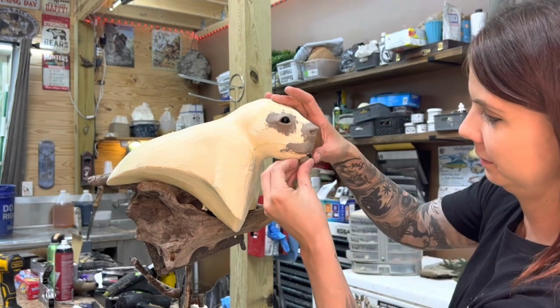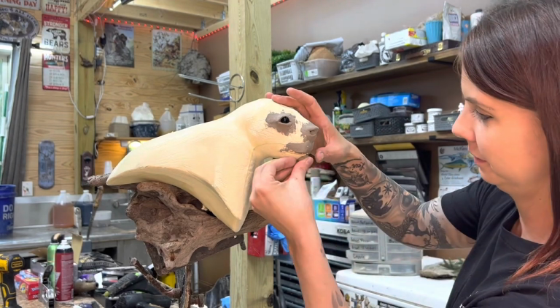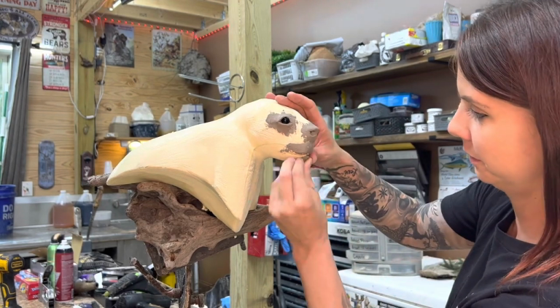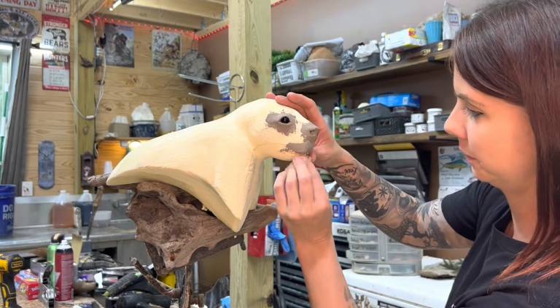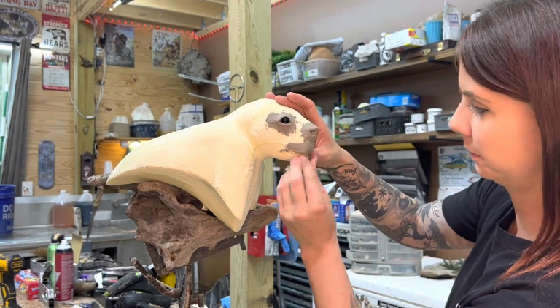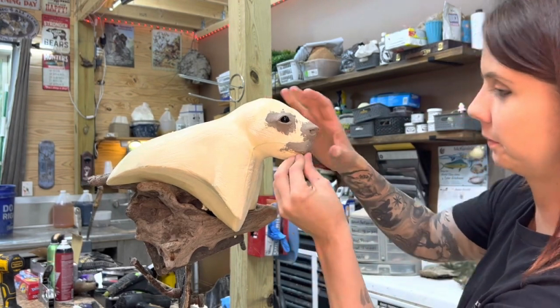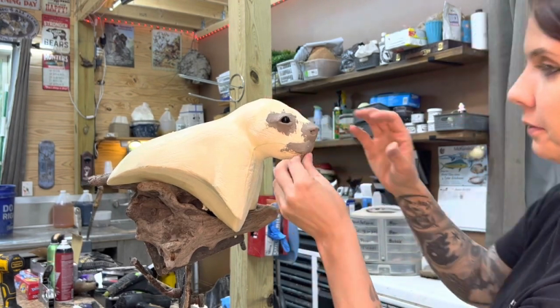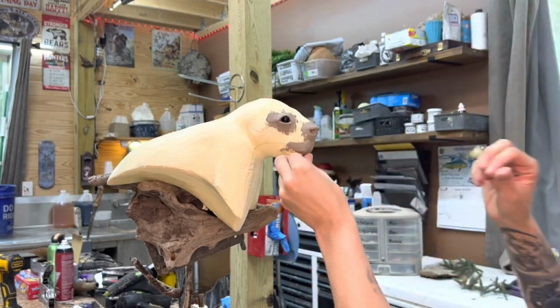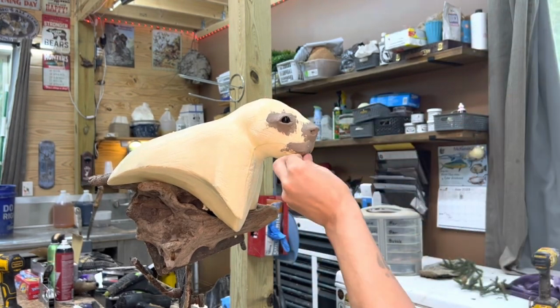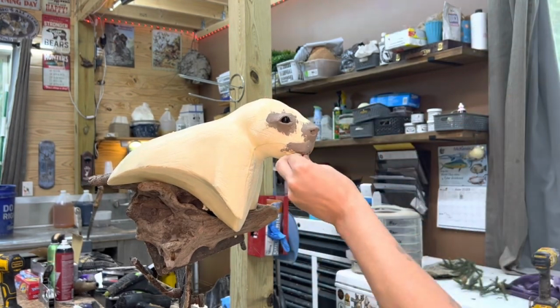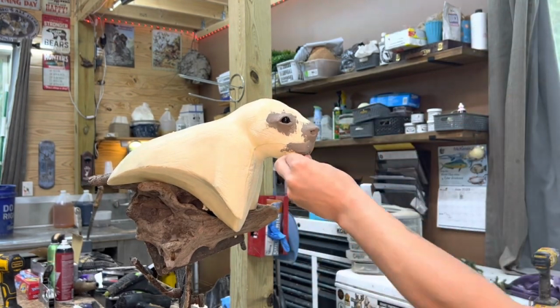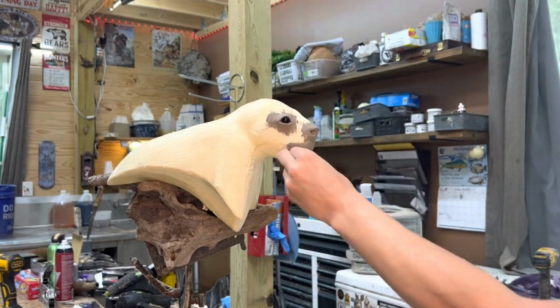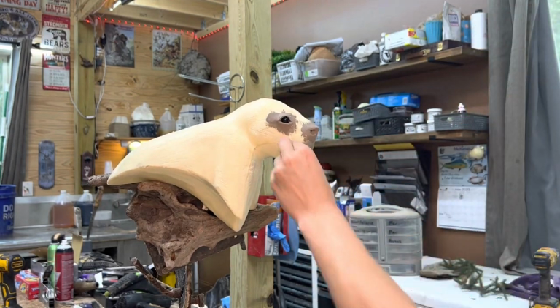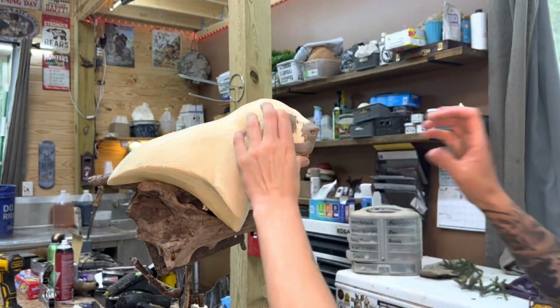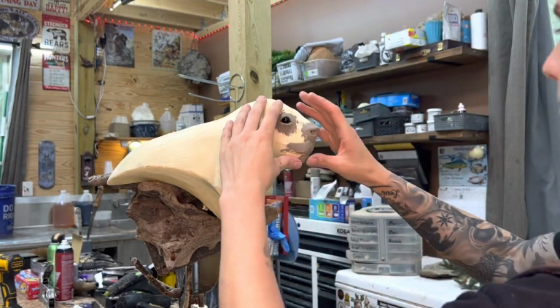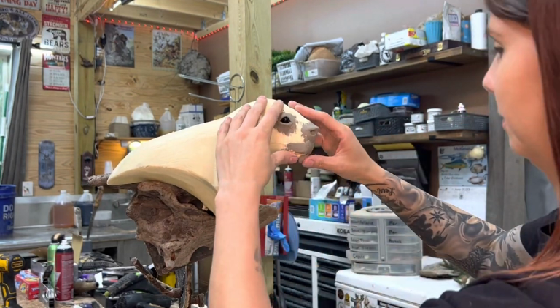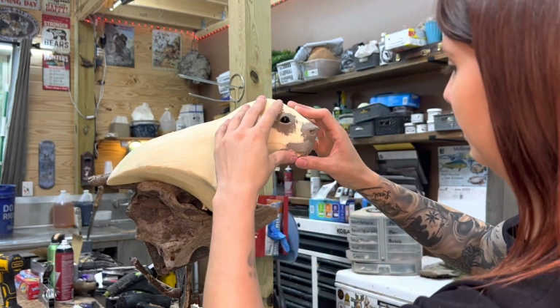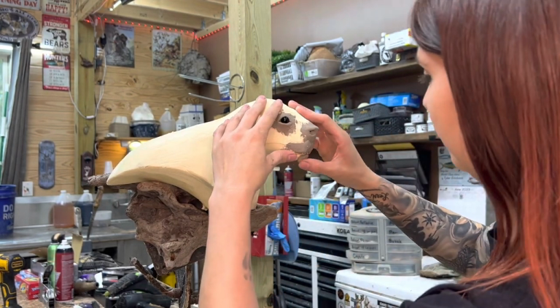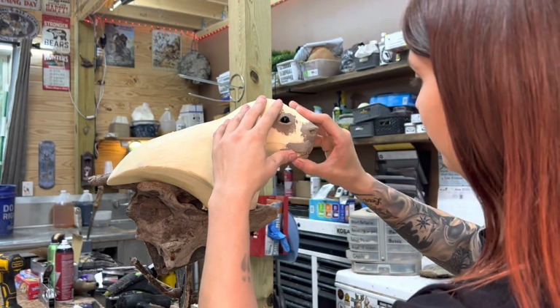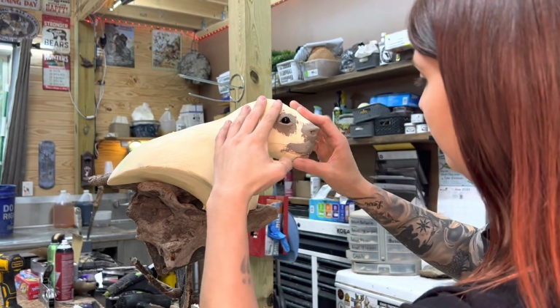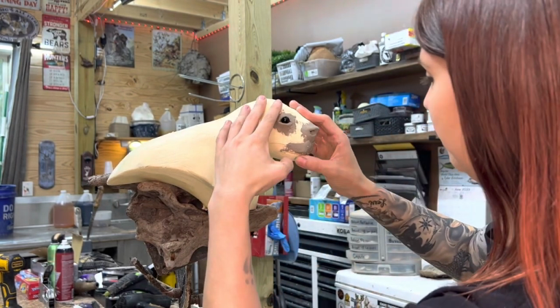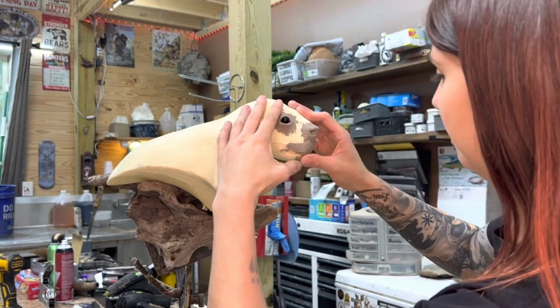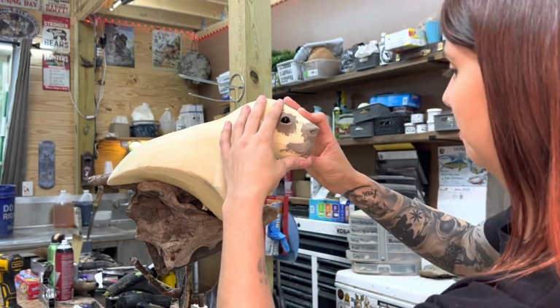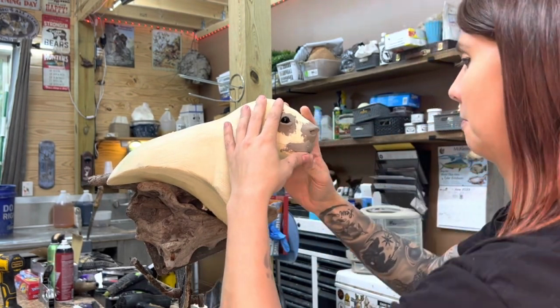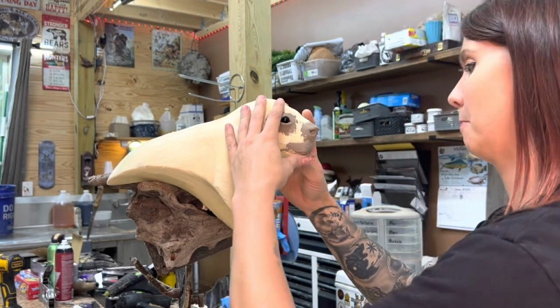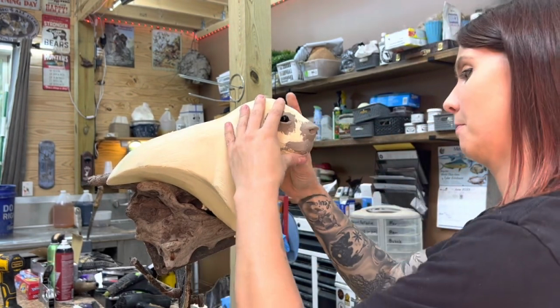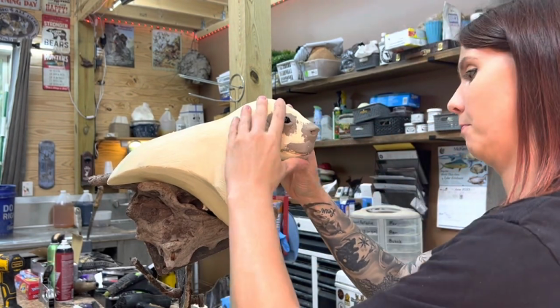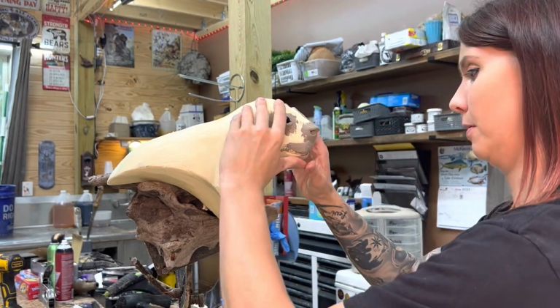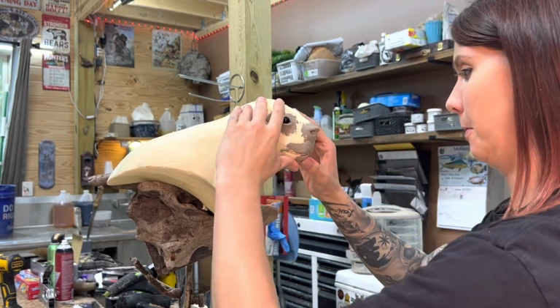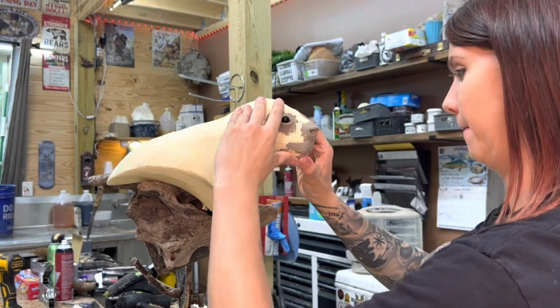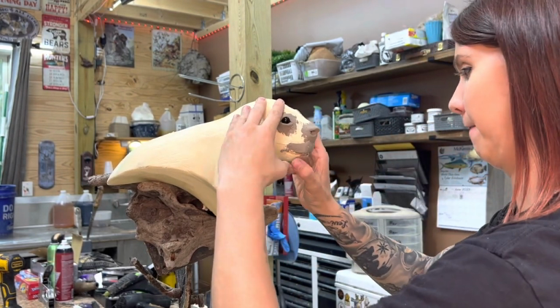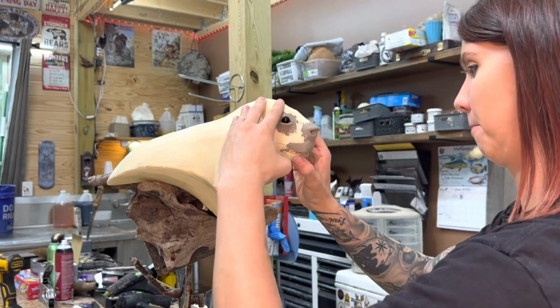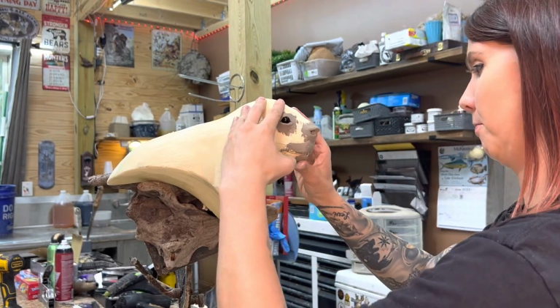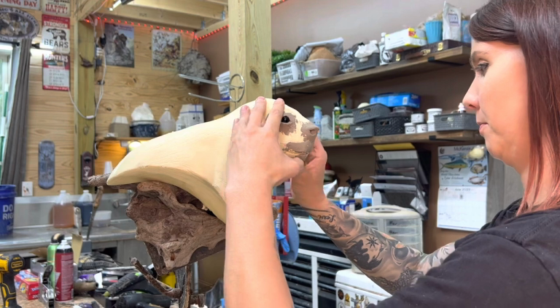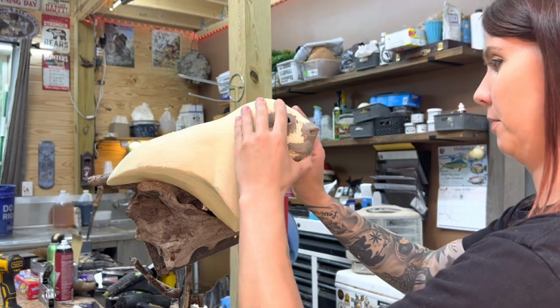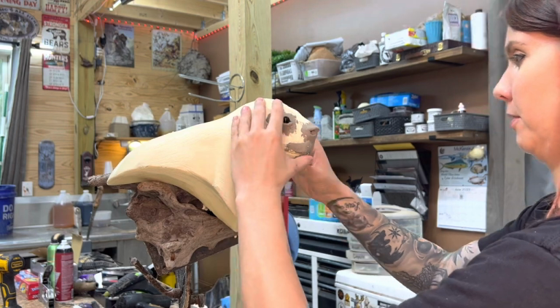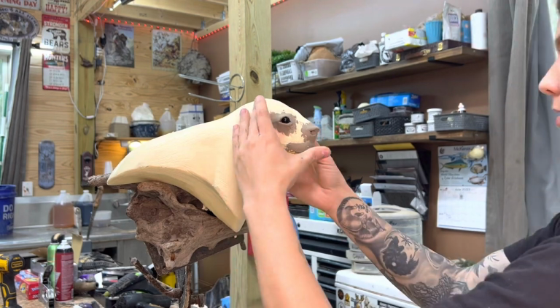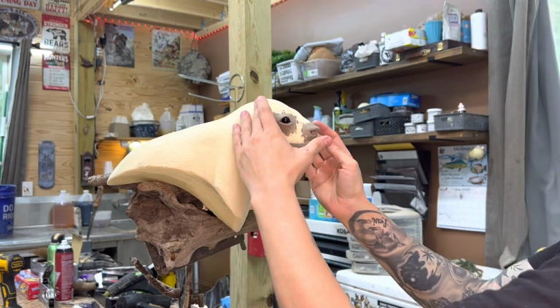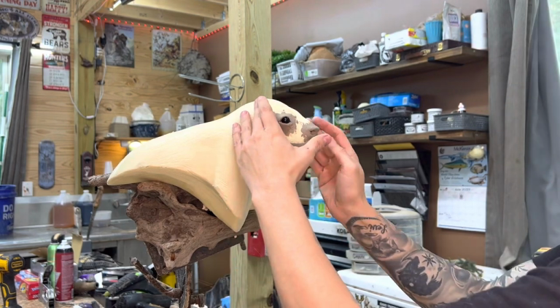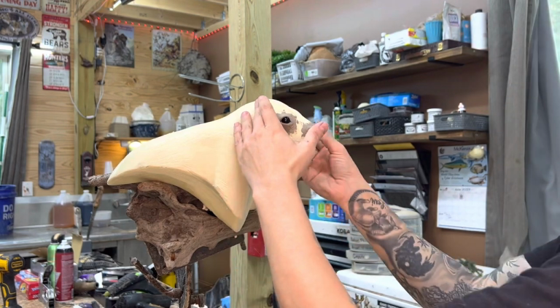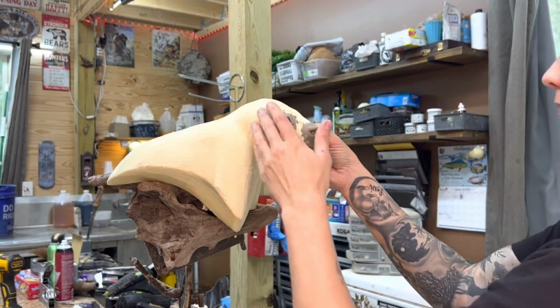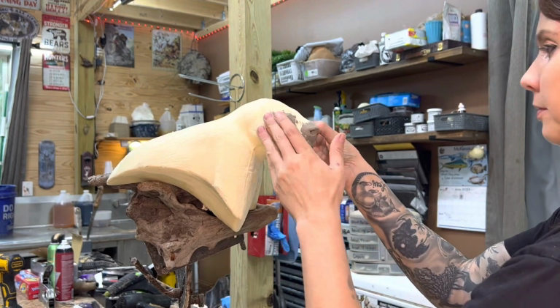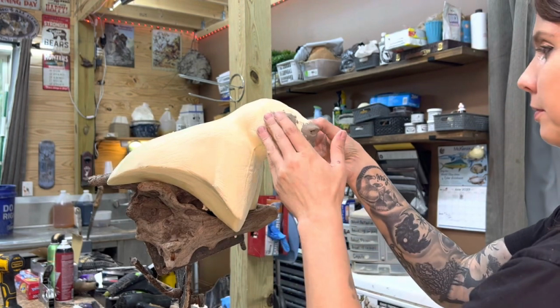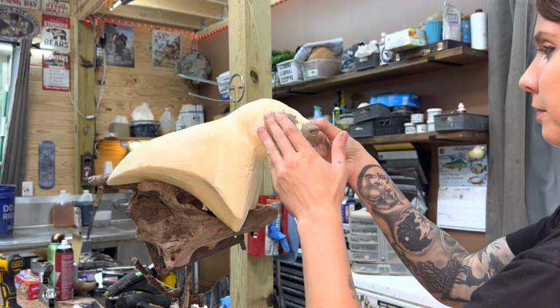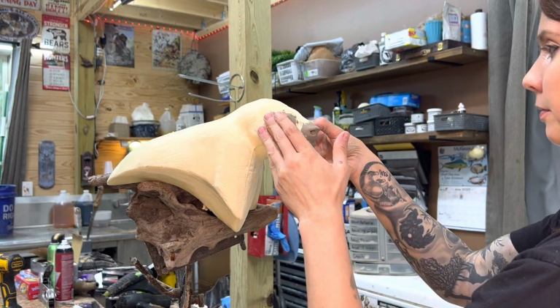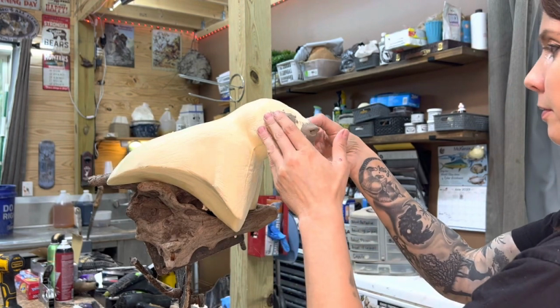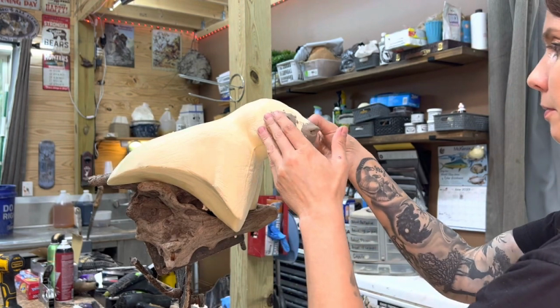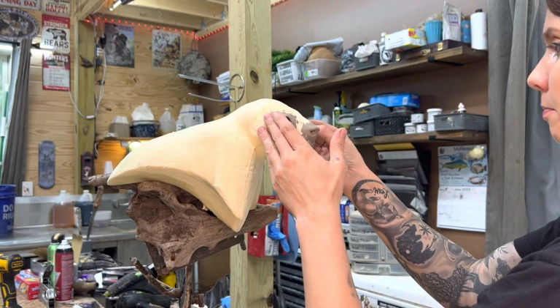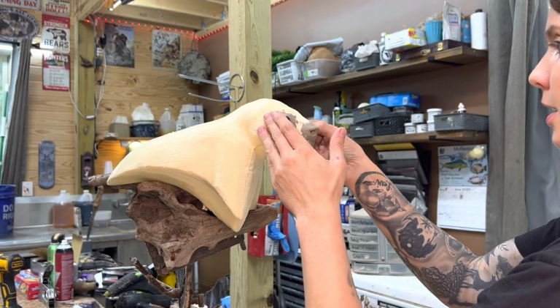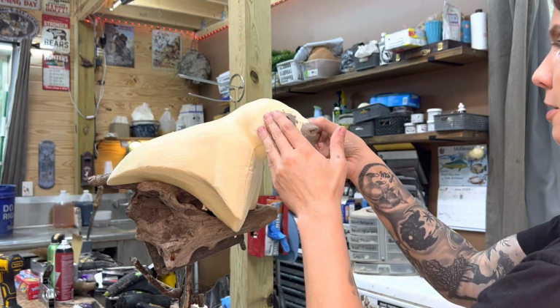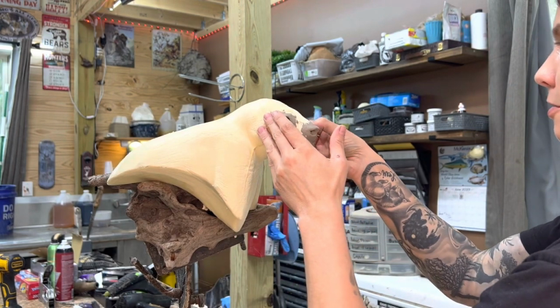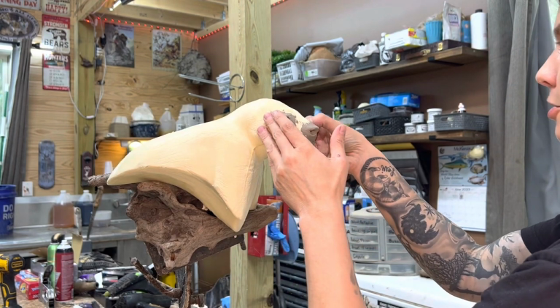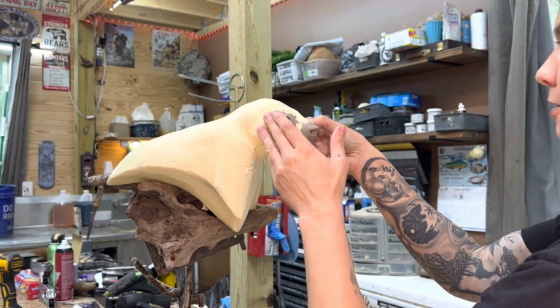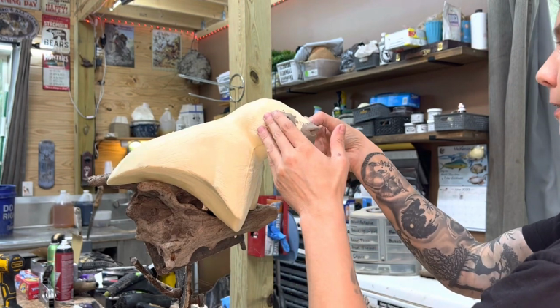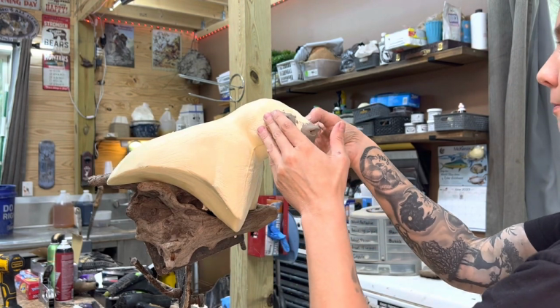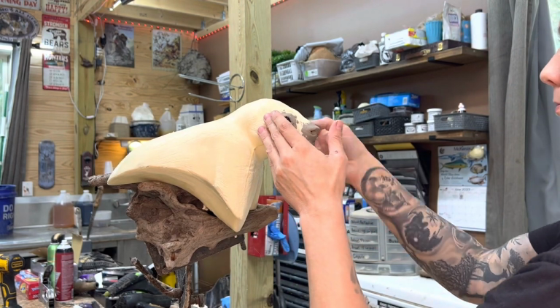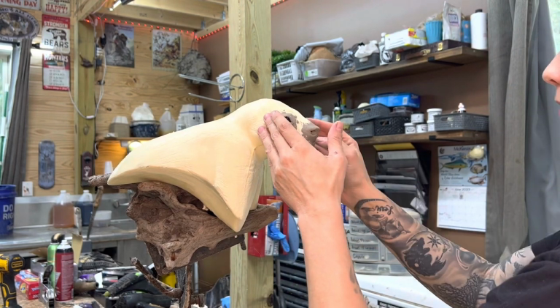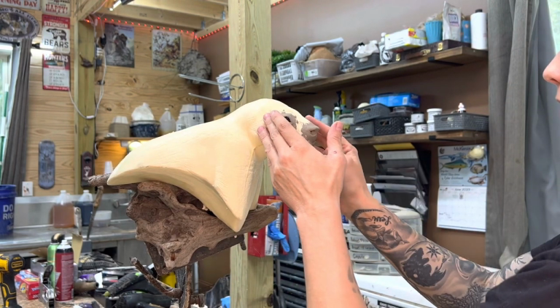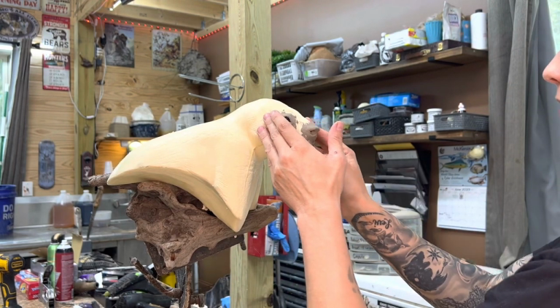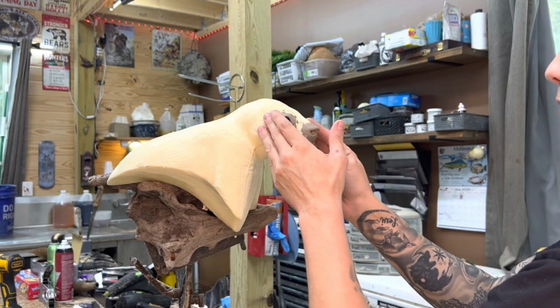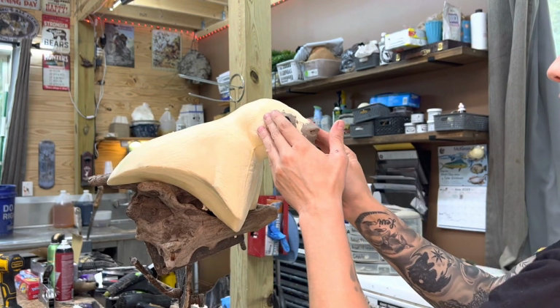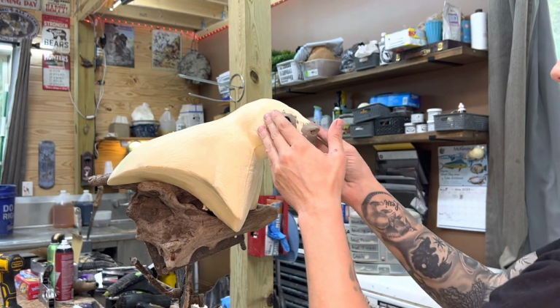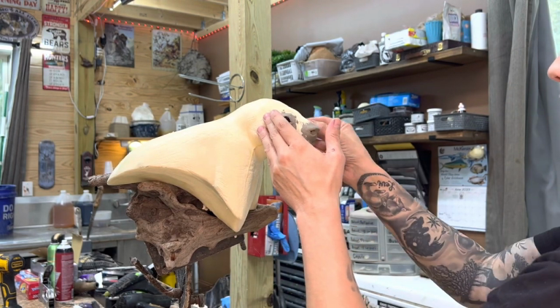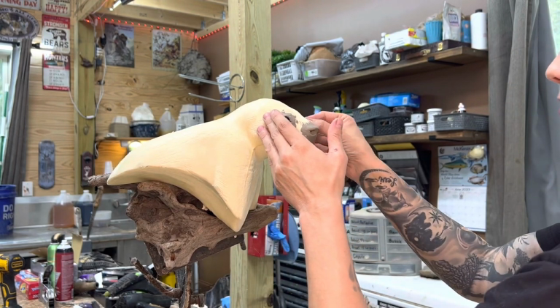Are we ready to have a good time? It's always a good time when you're handling a porcupine, right? What could possibly go wrong?